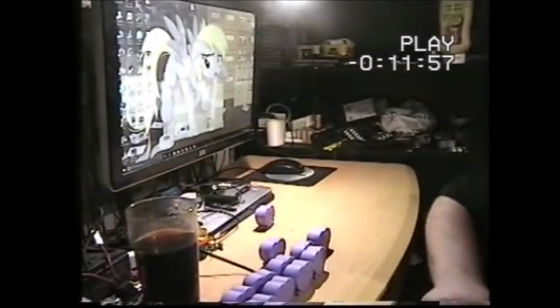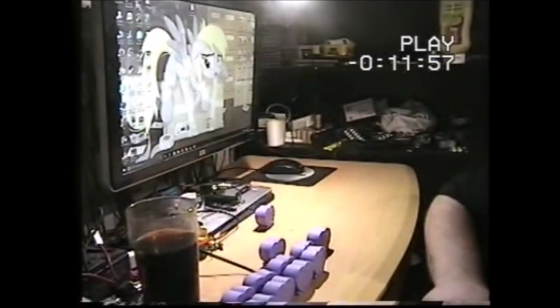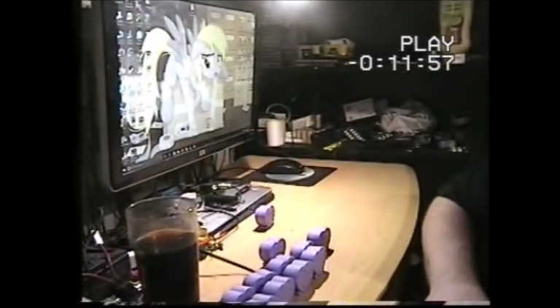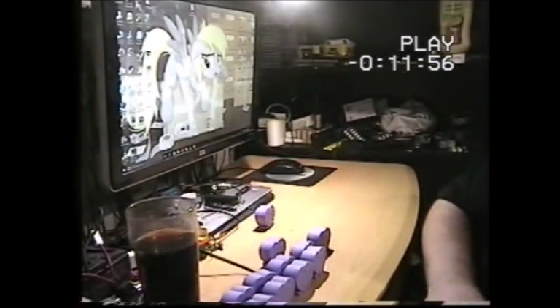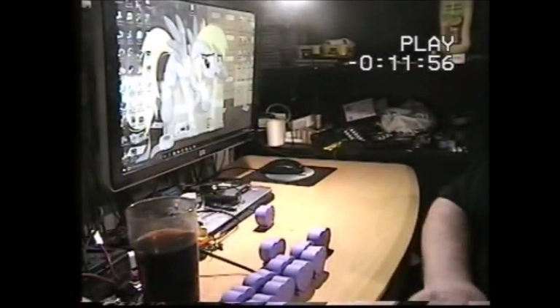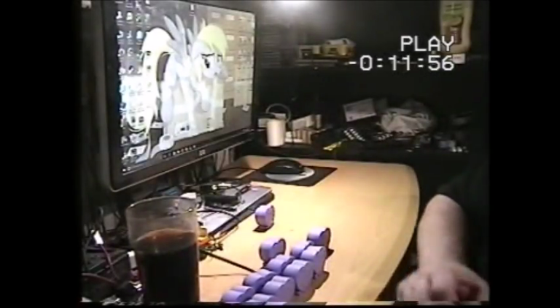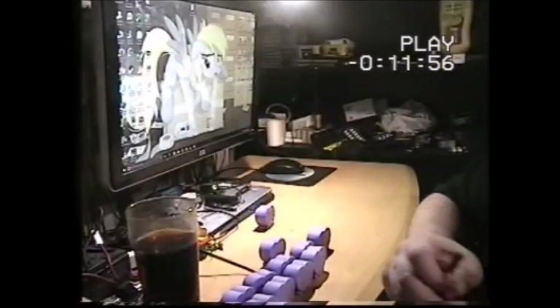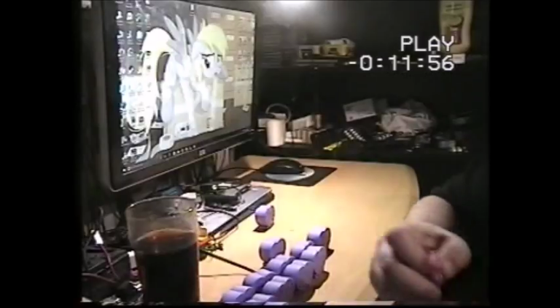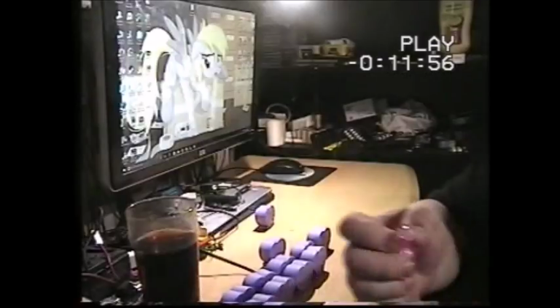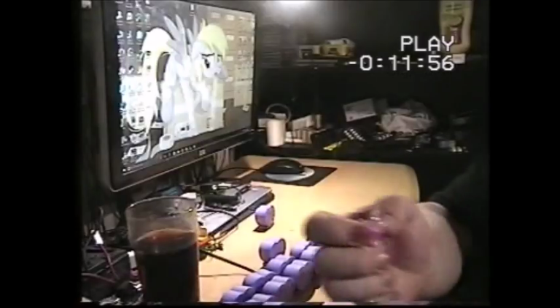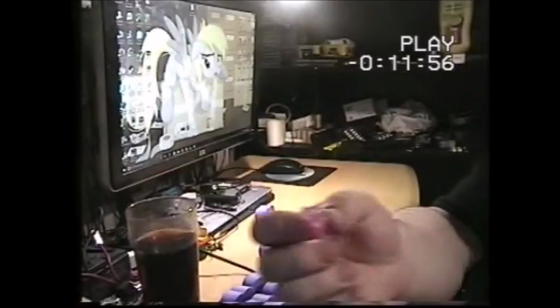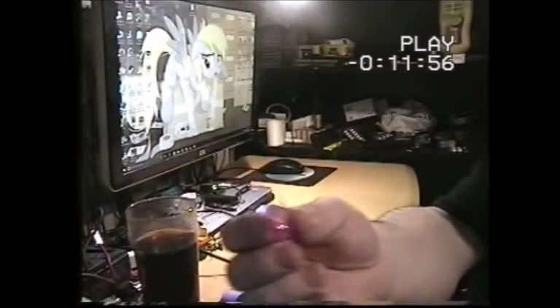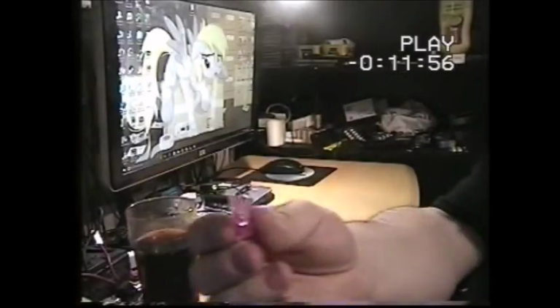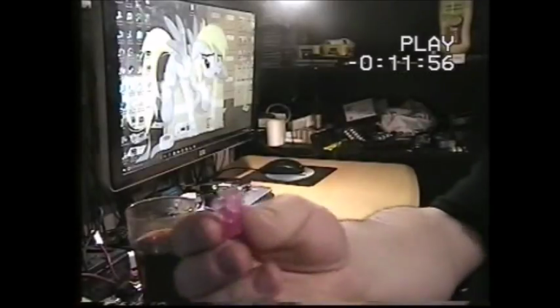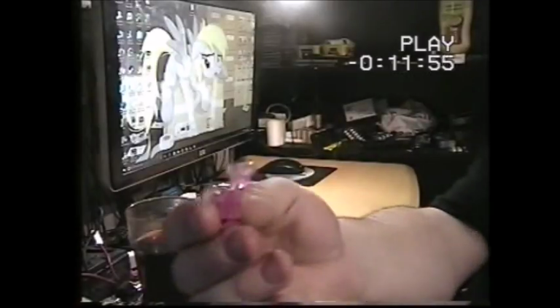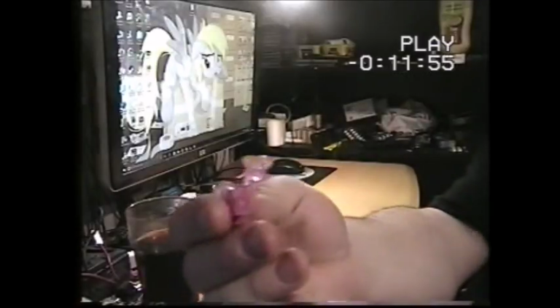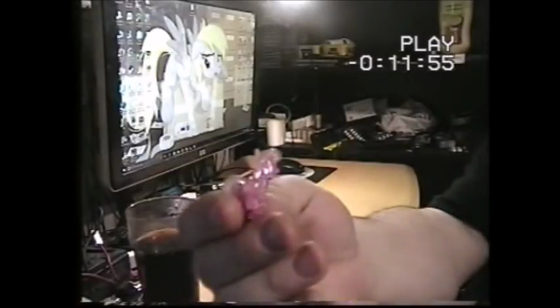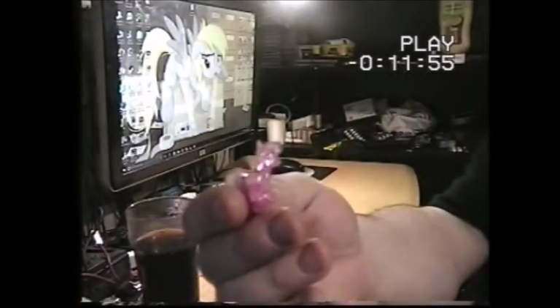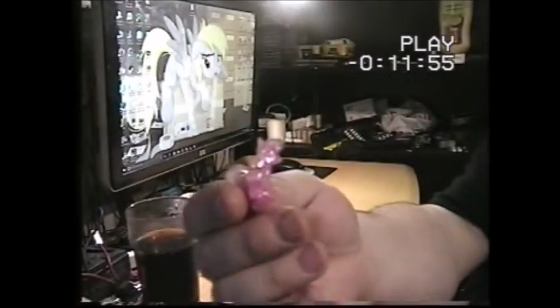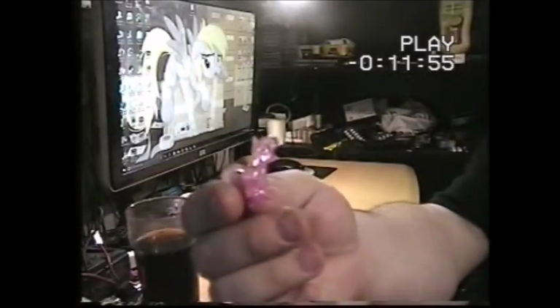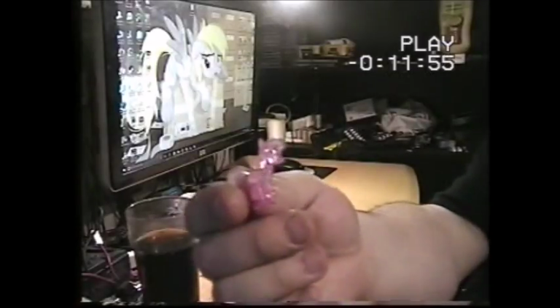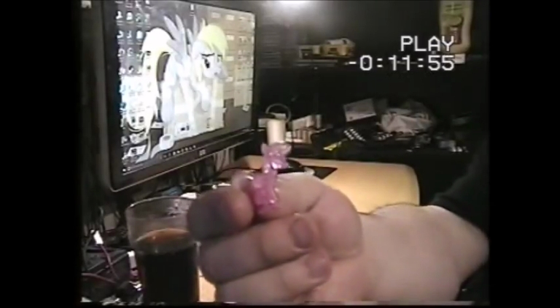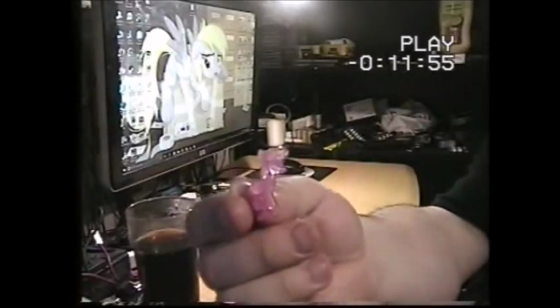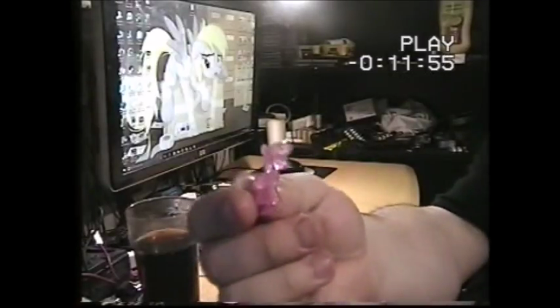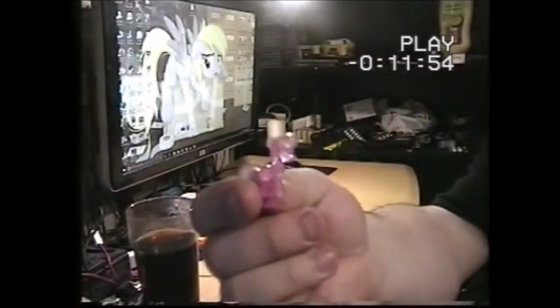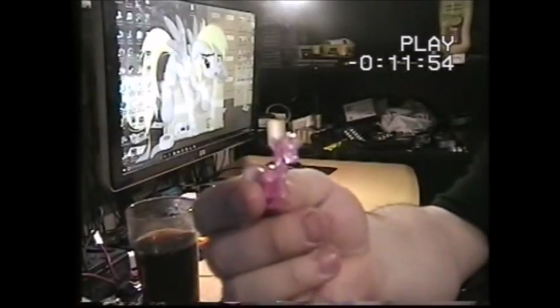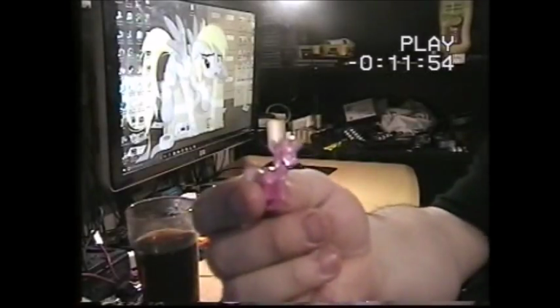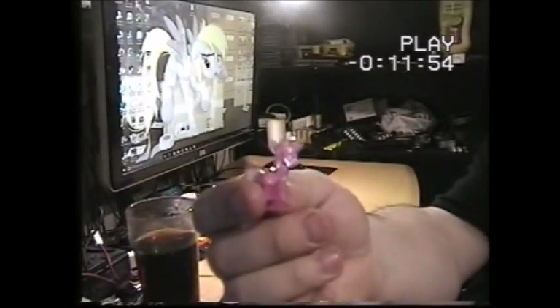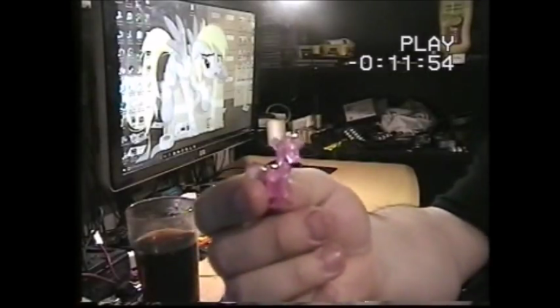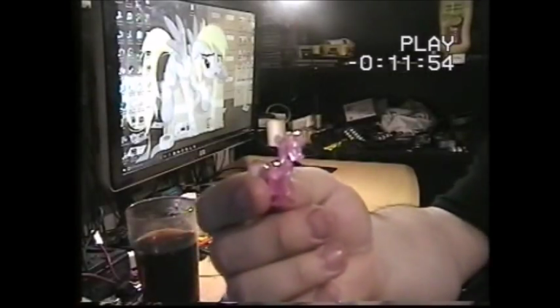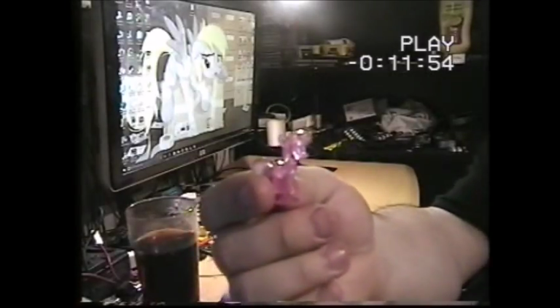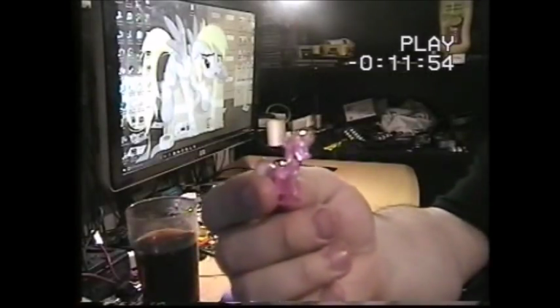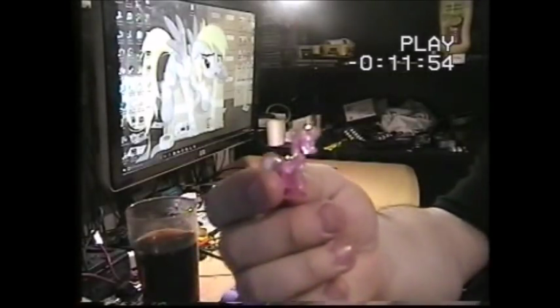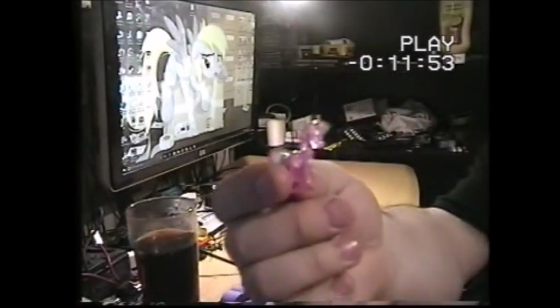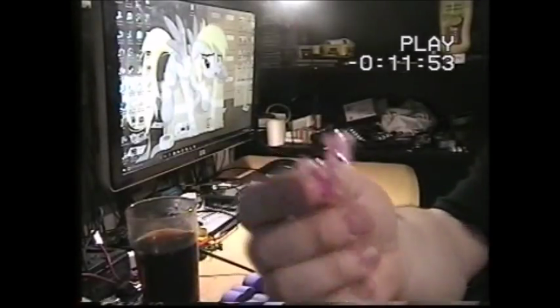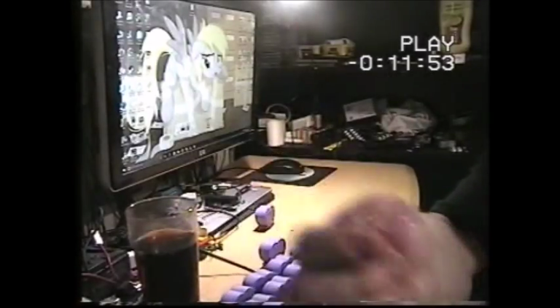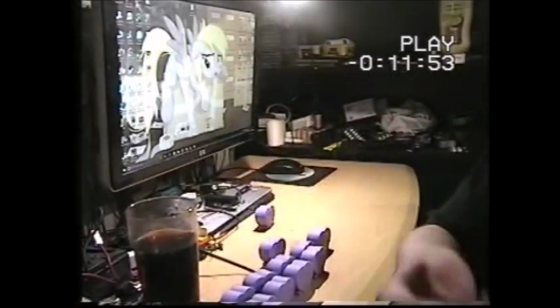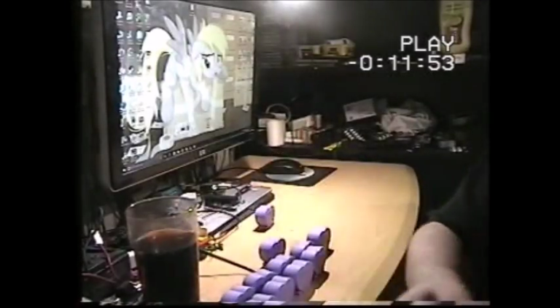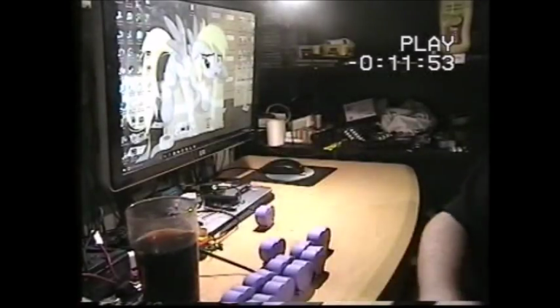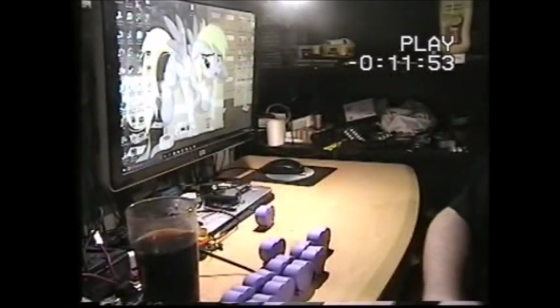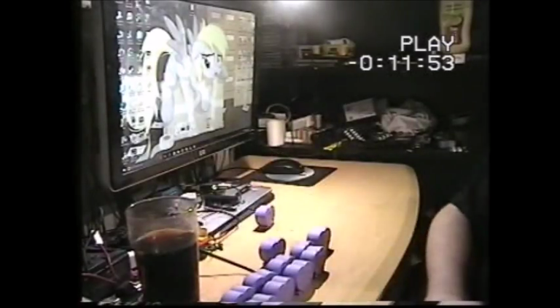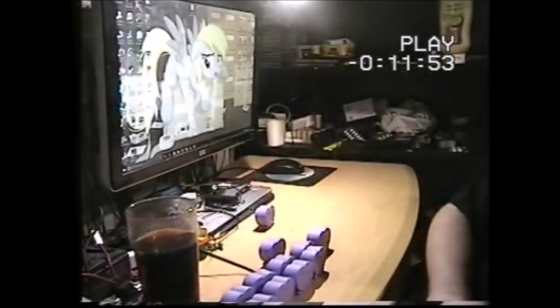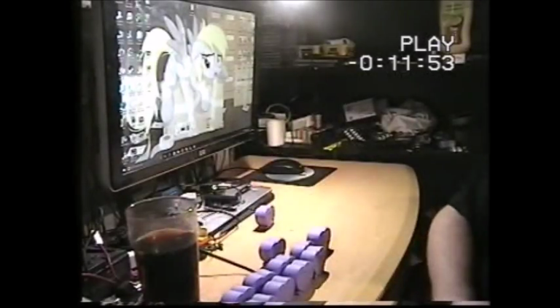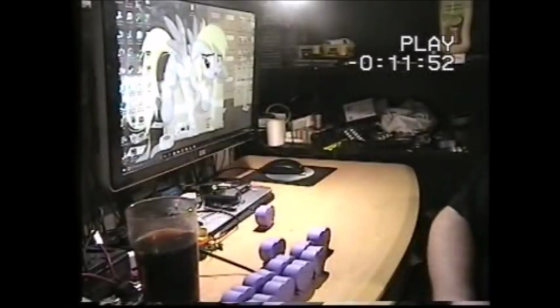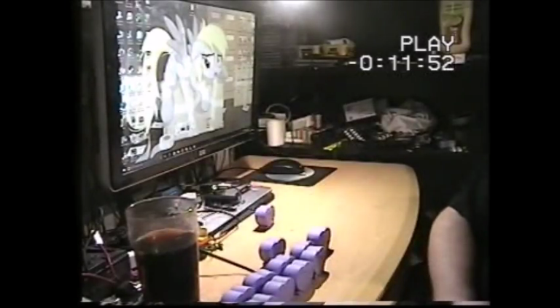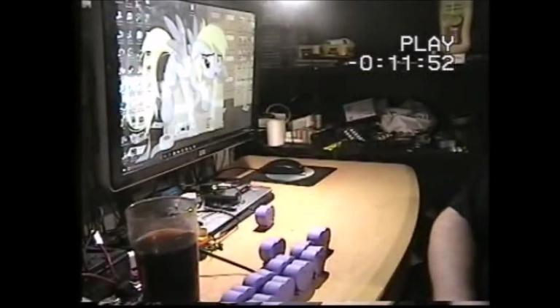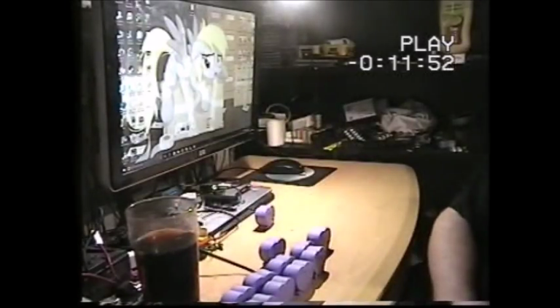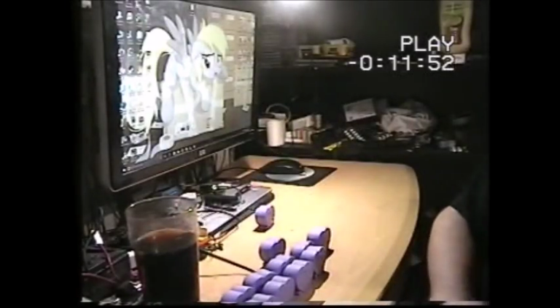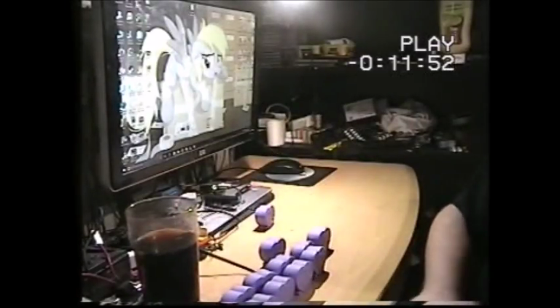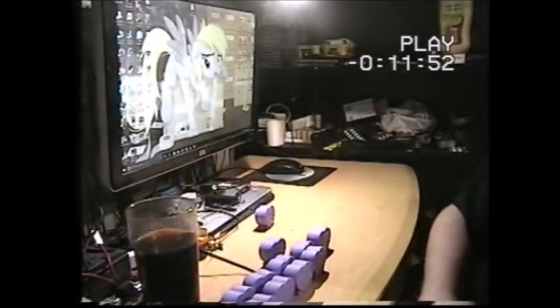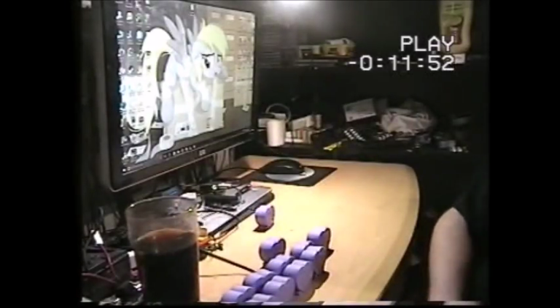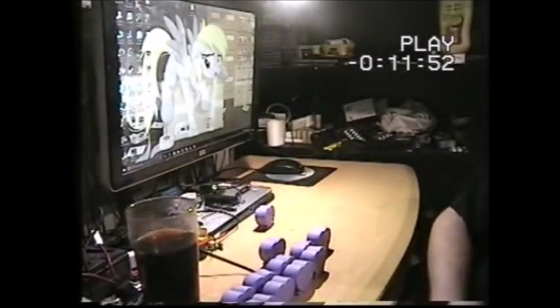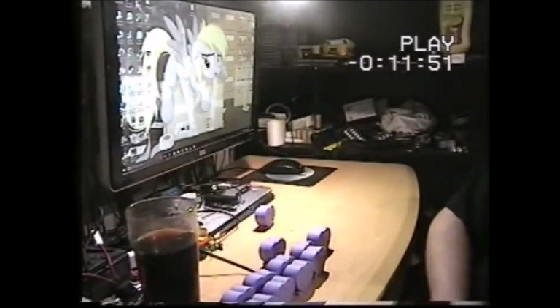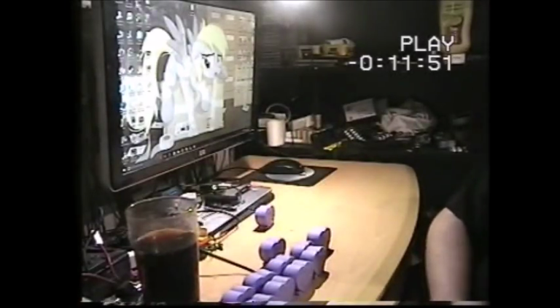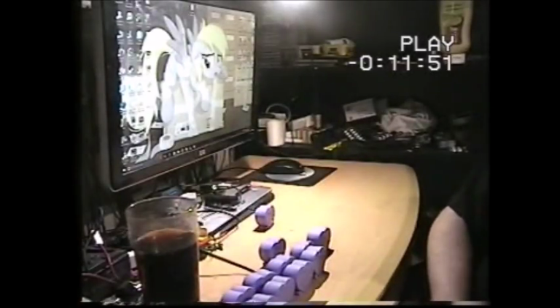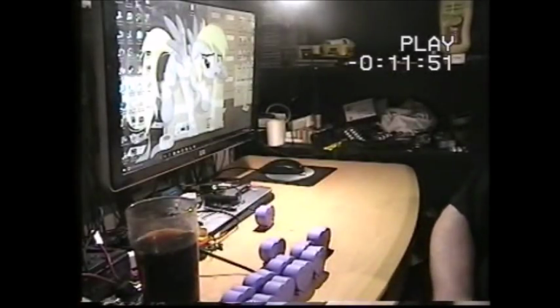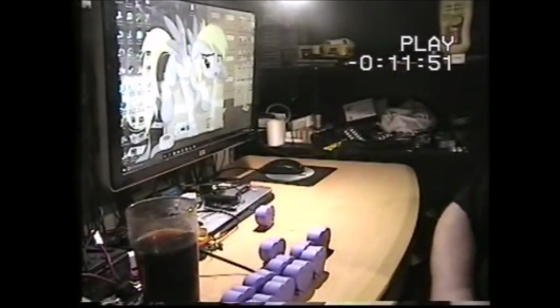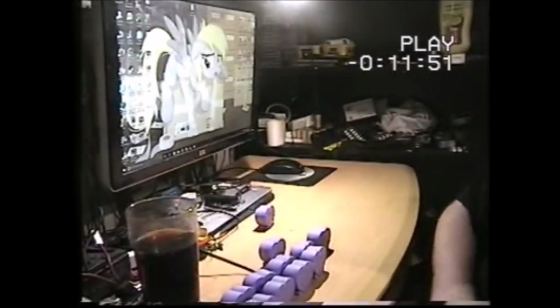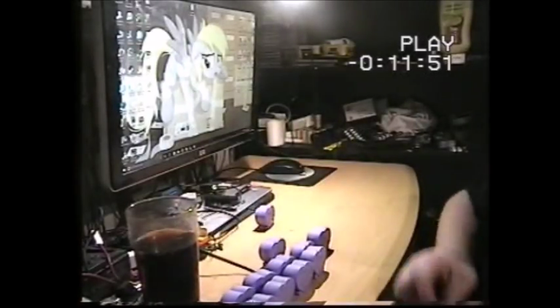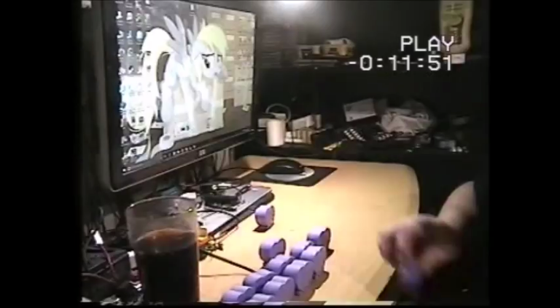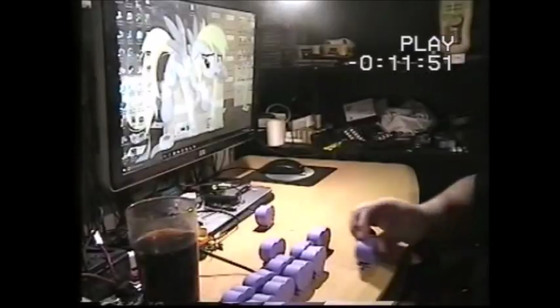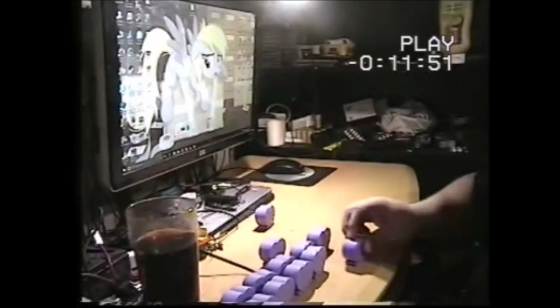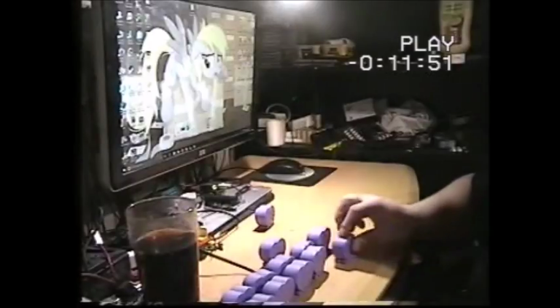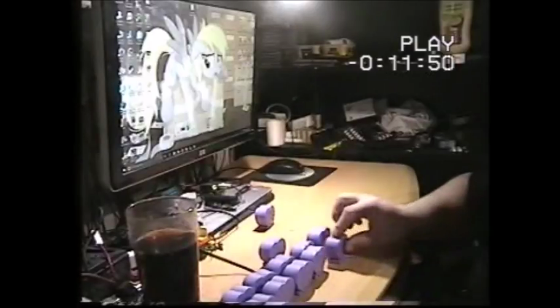That's the crystallized Cheerilee — I think I got that one today, or I might have got that one the other day.